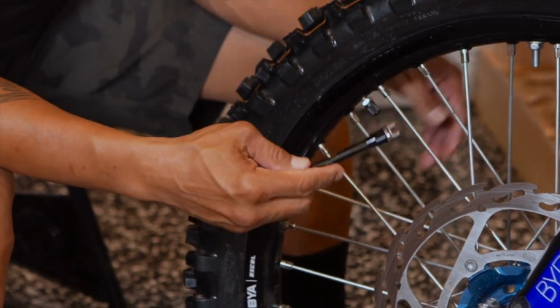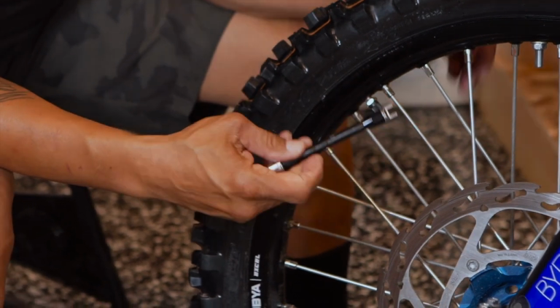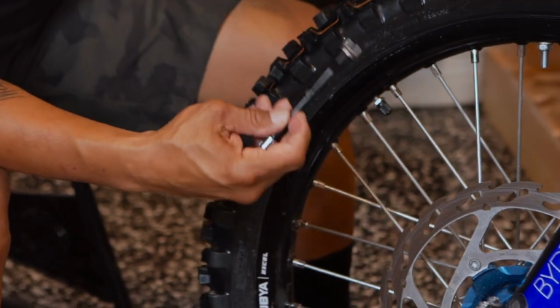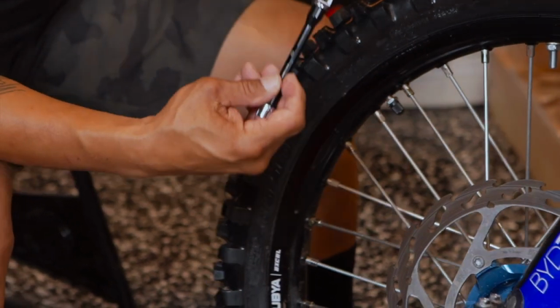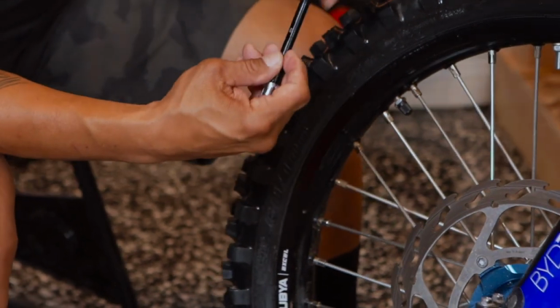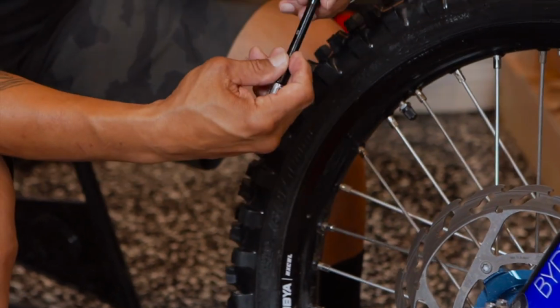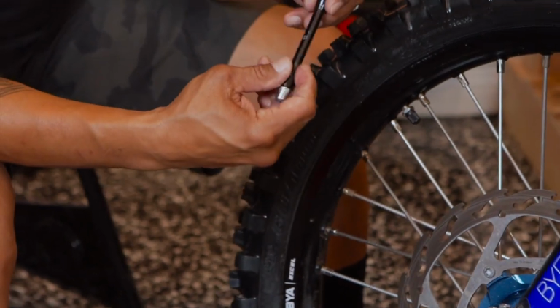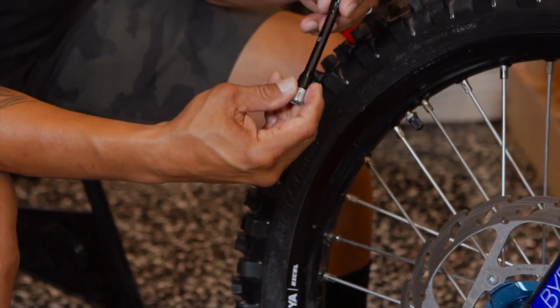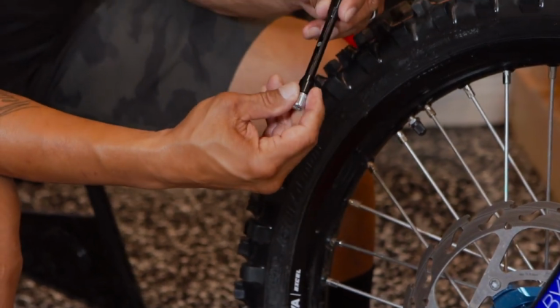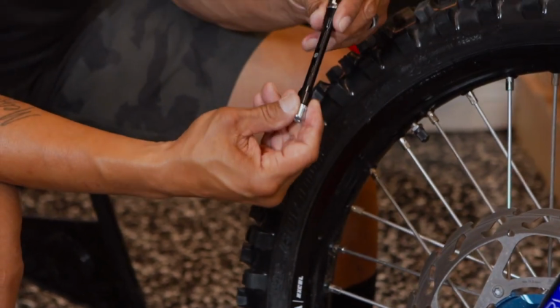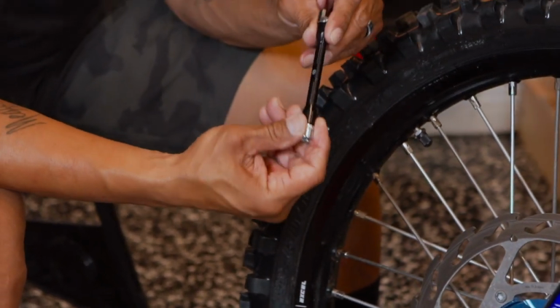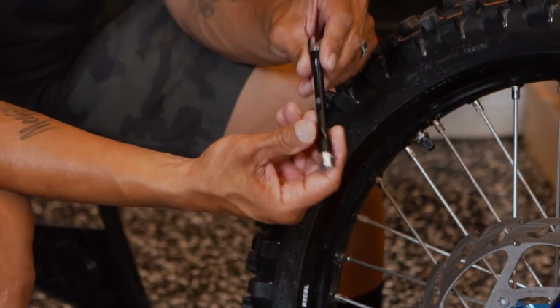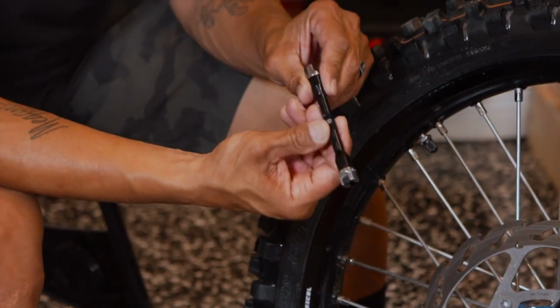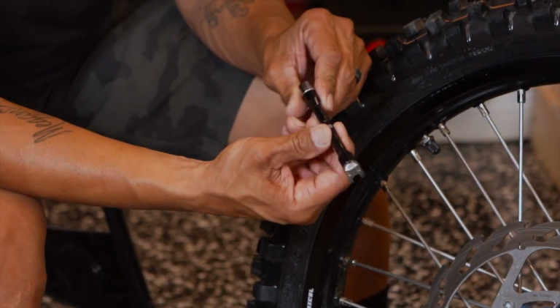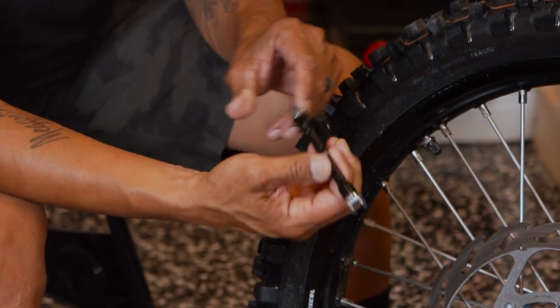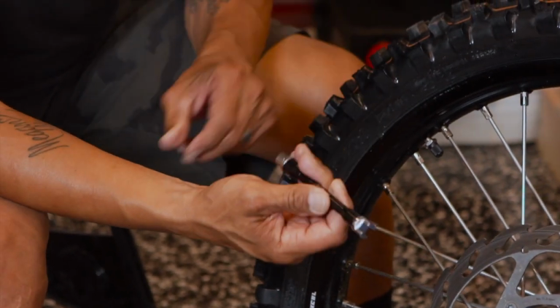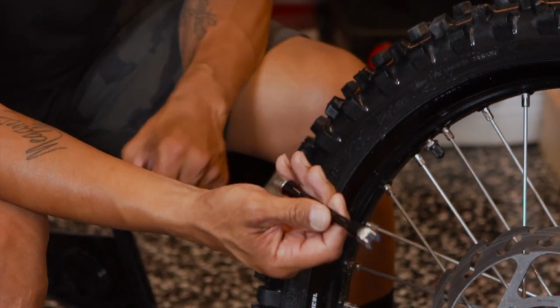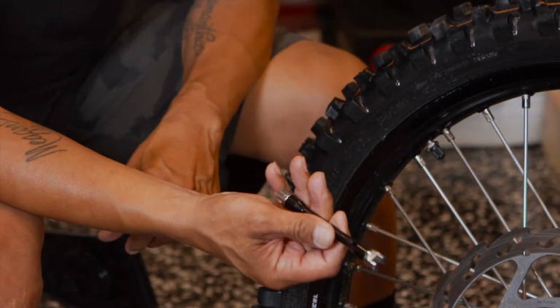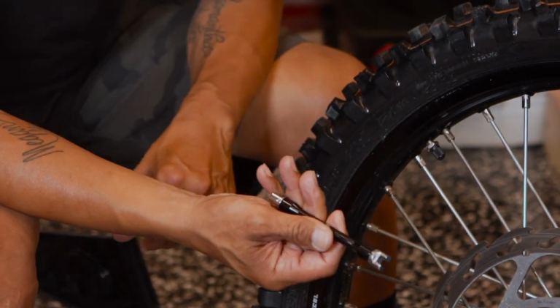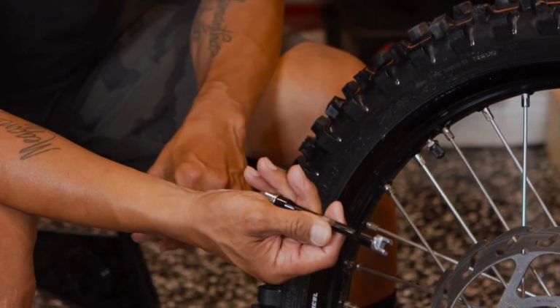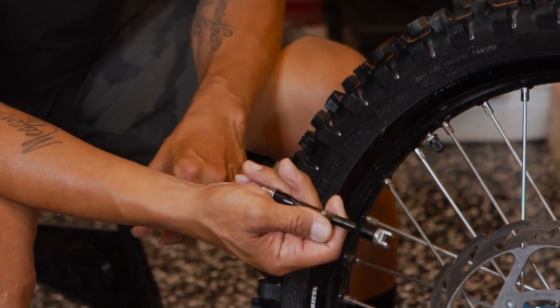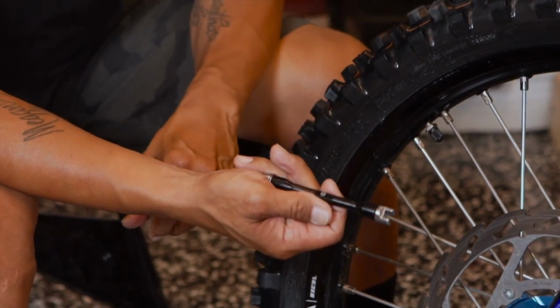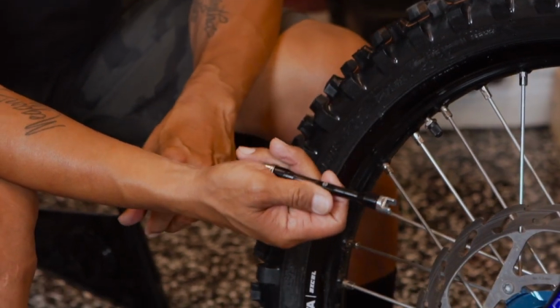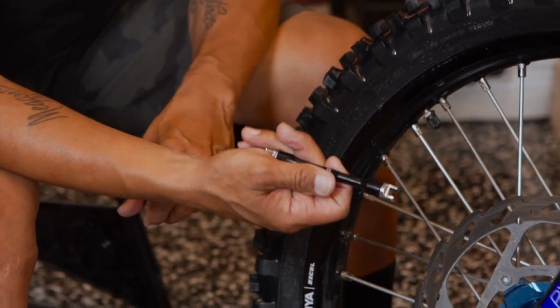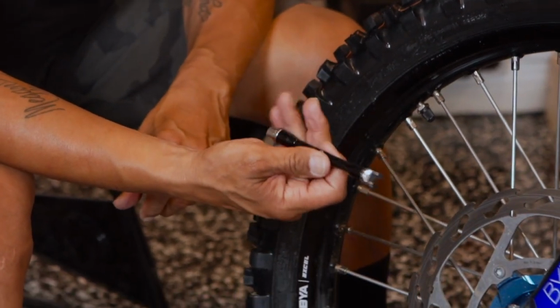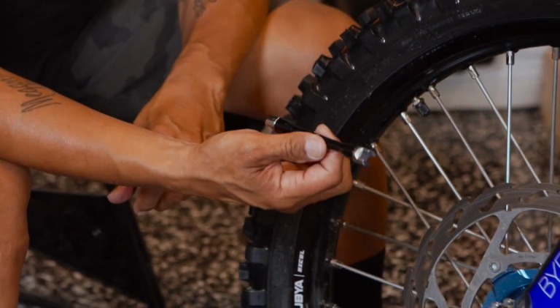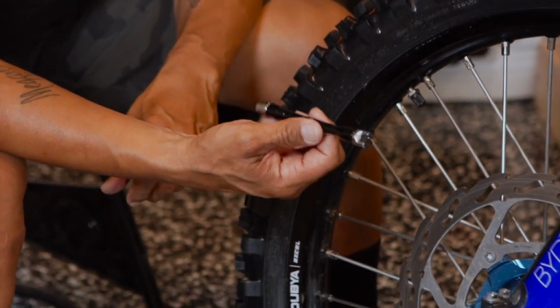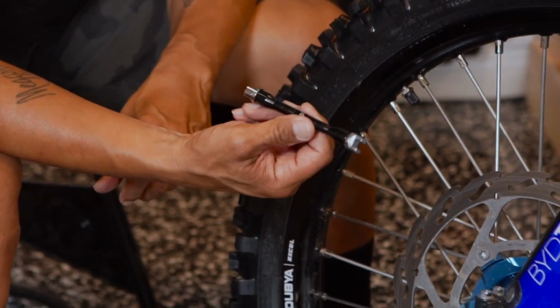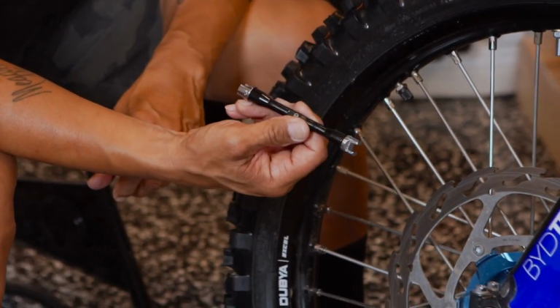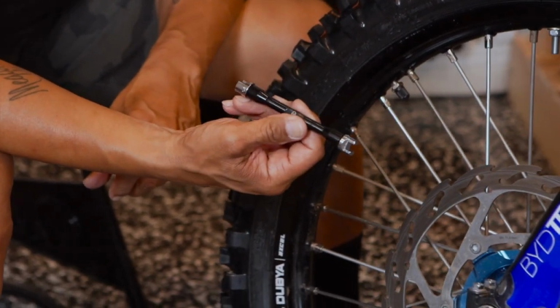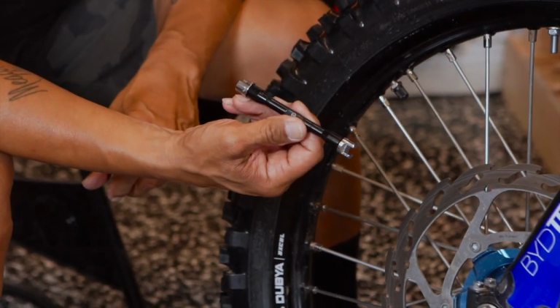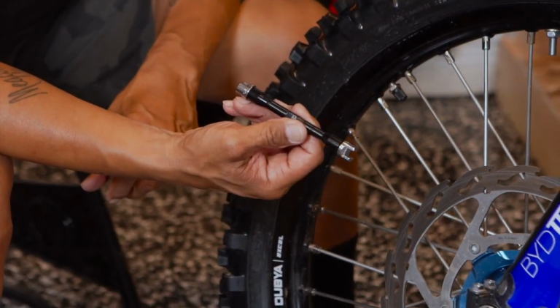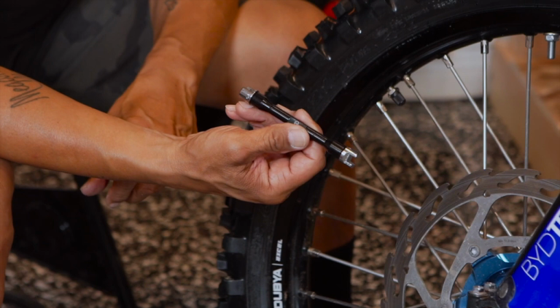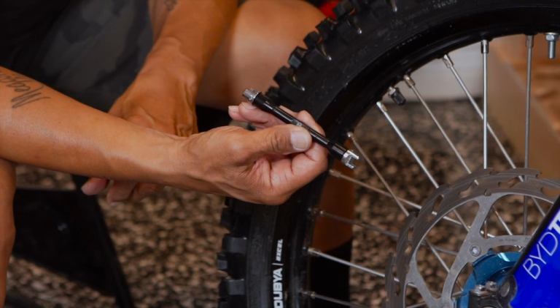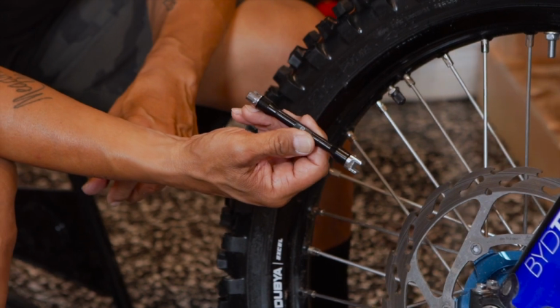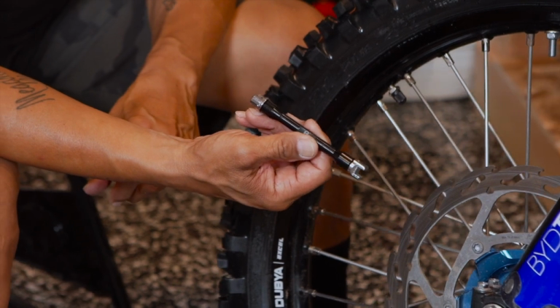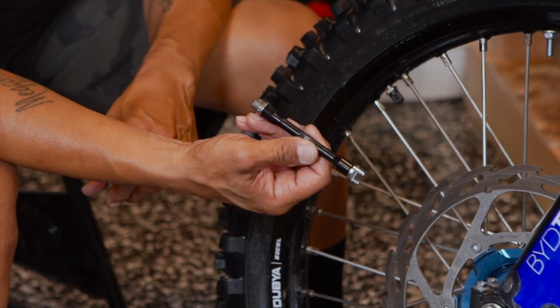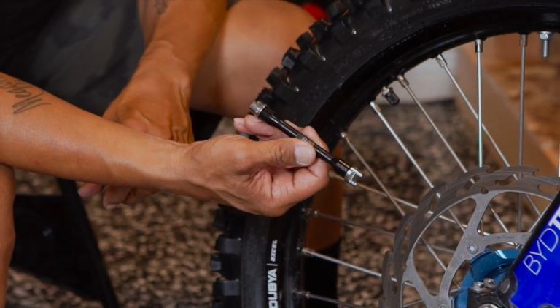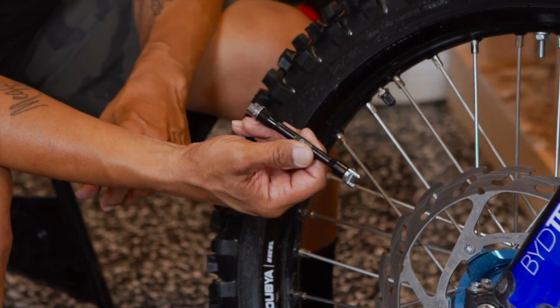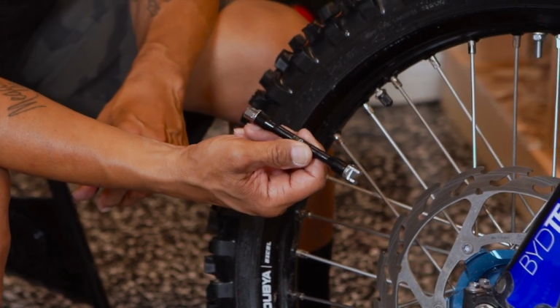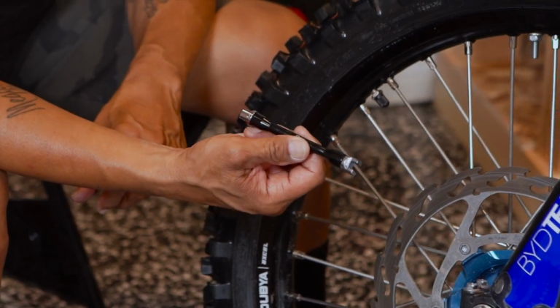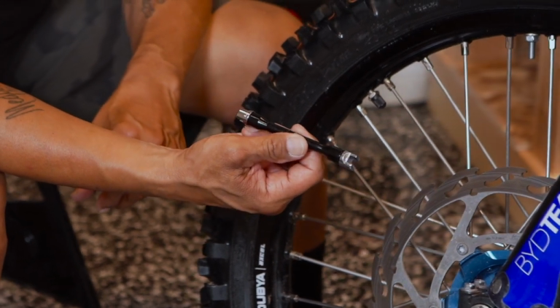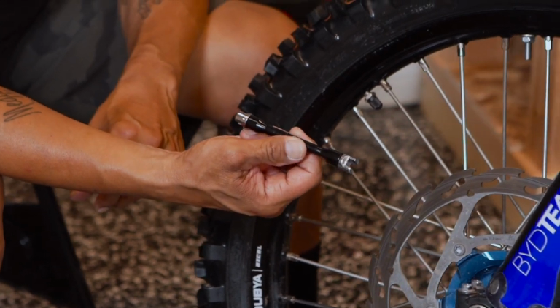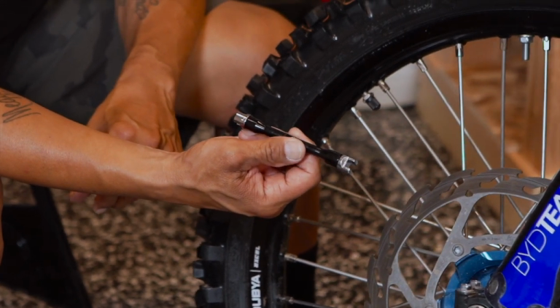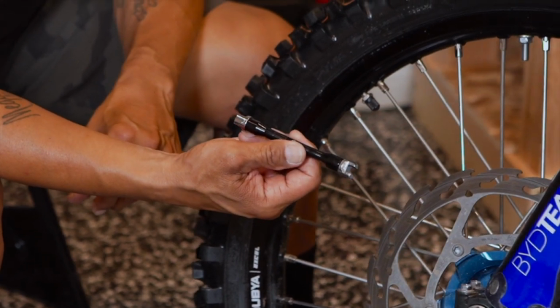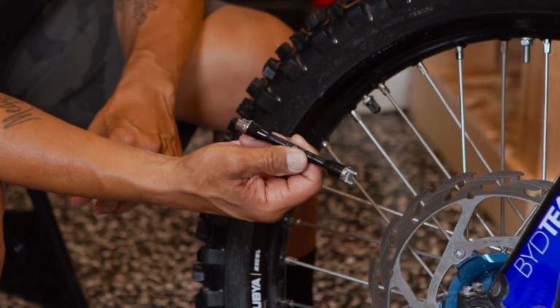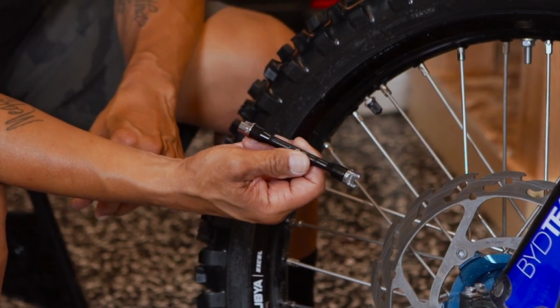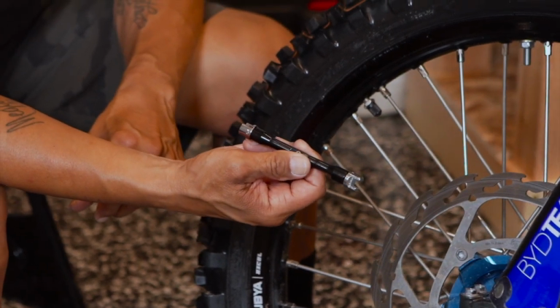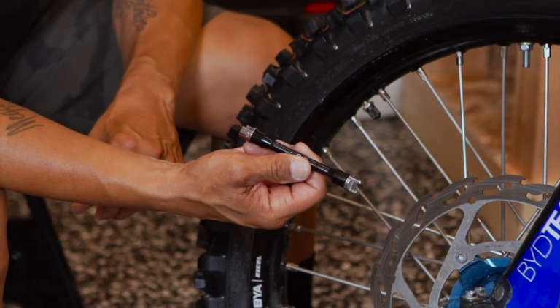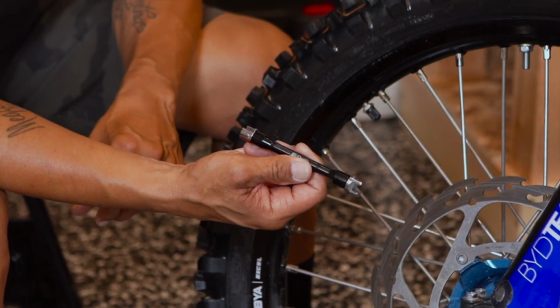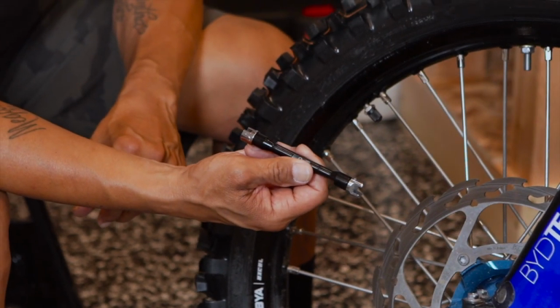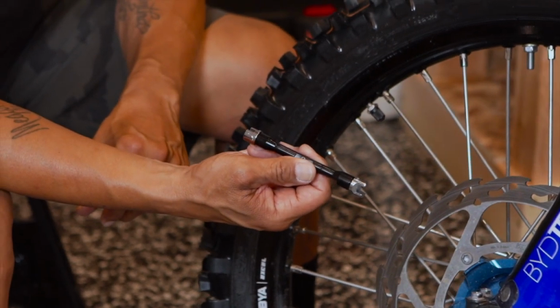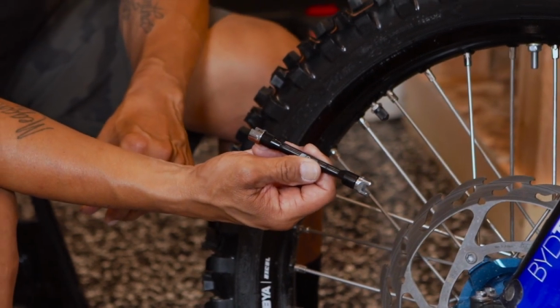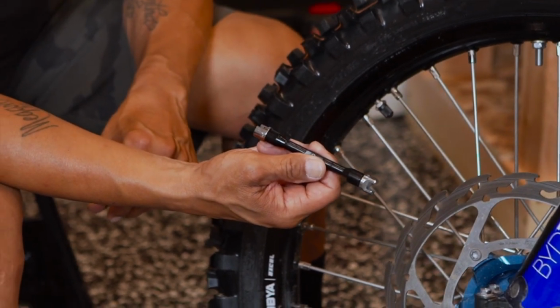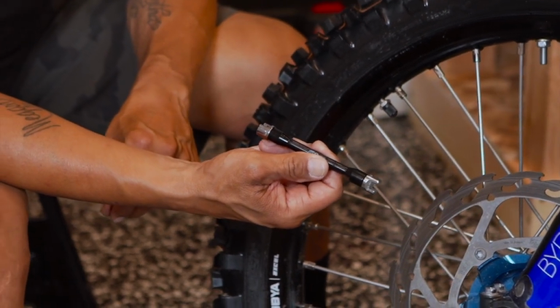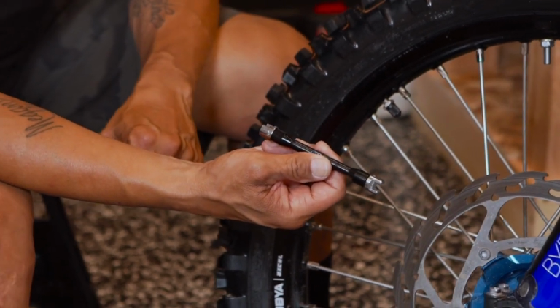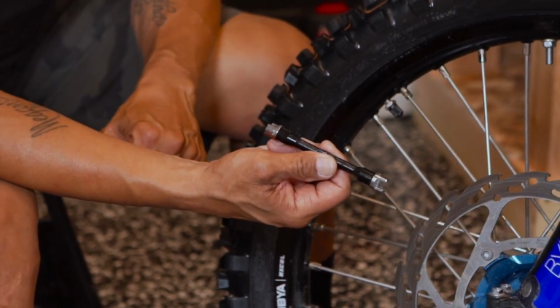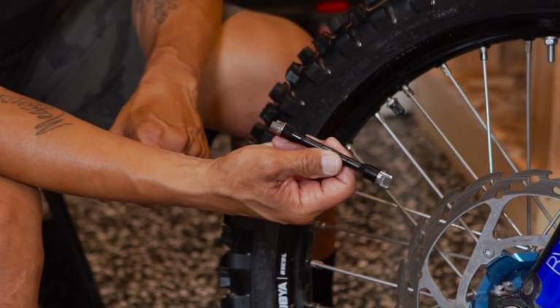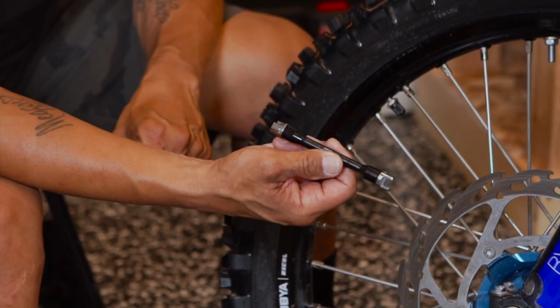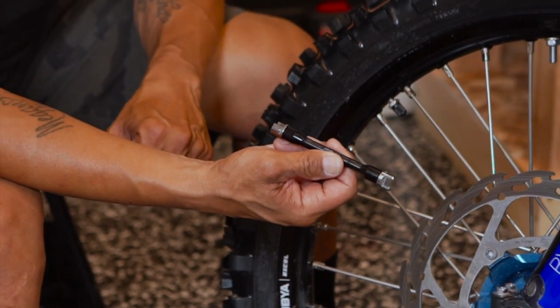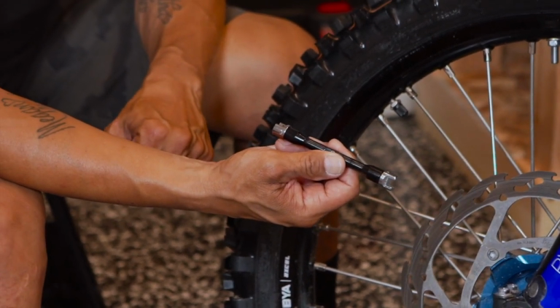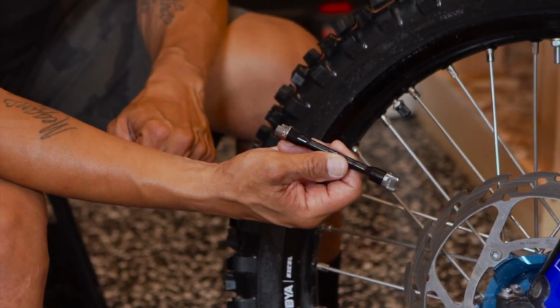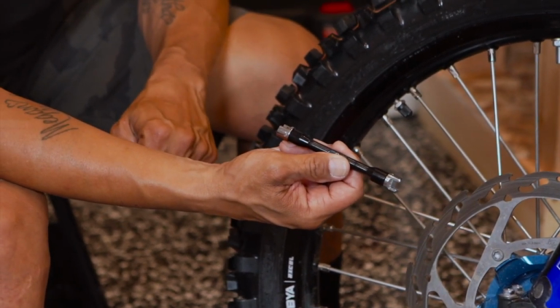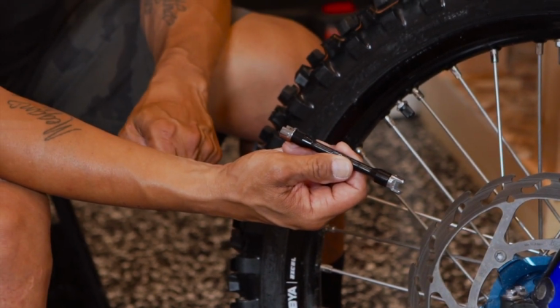So there you have it. Moose Racing spoke wrench kit, $29.95 at mooseracing.com.